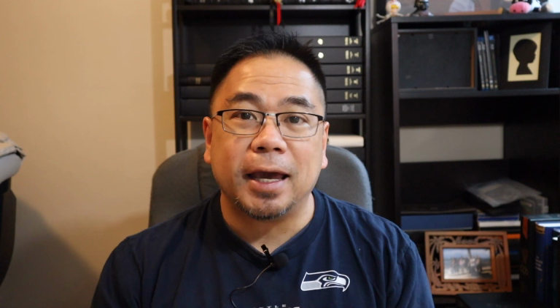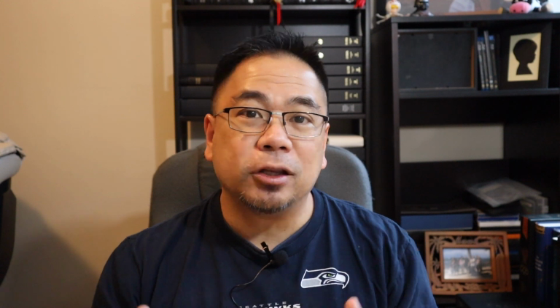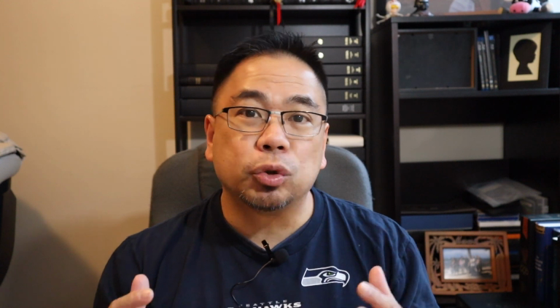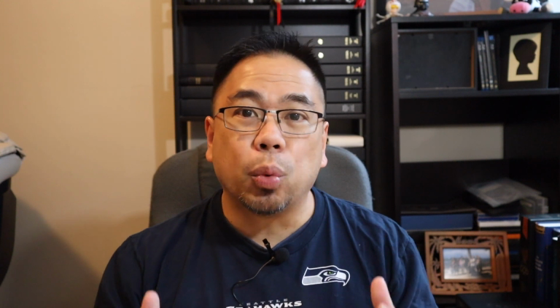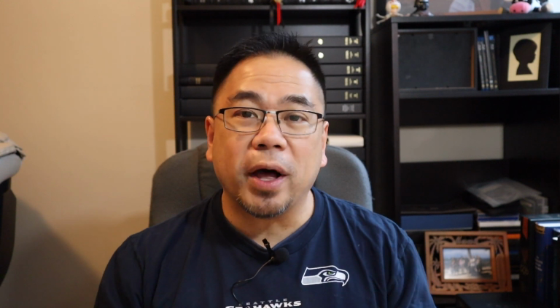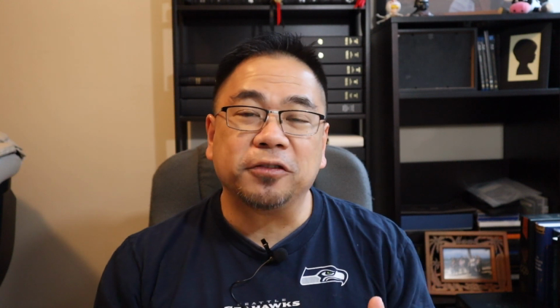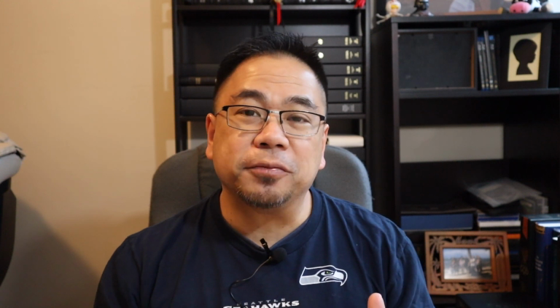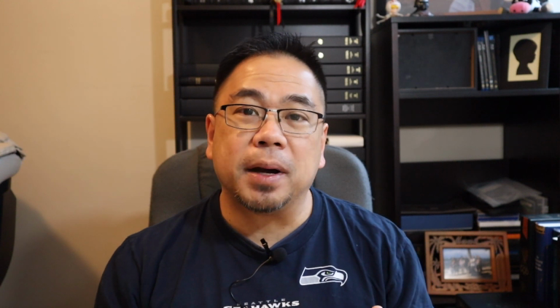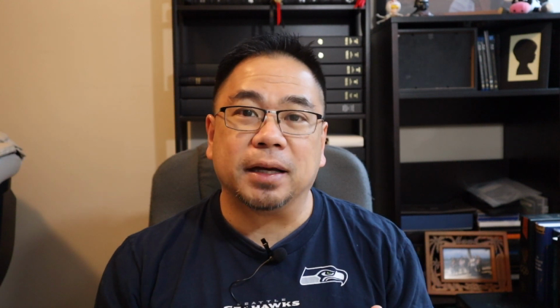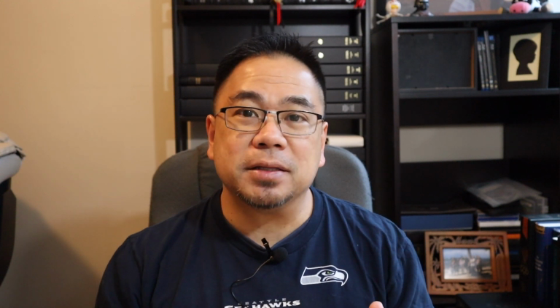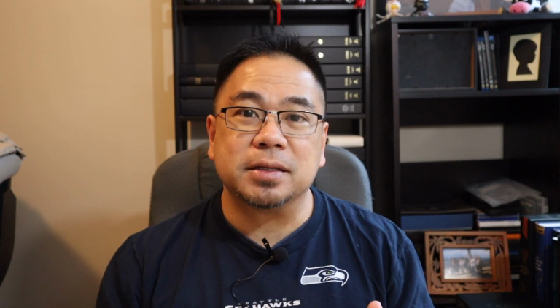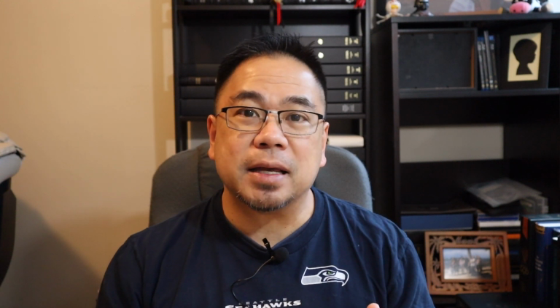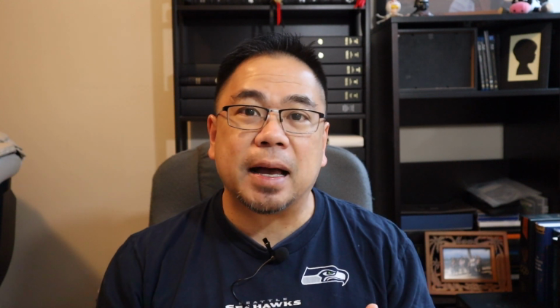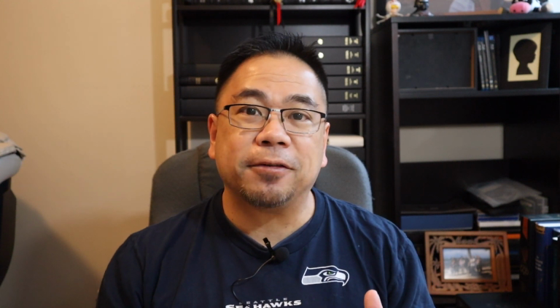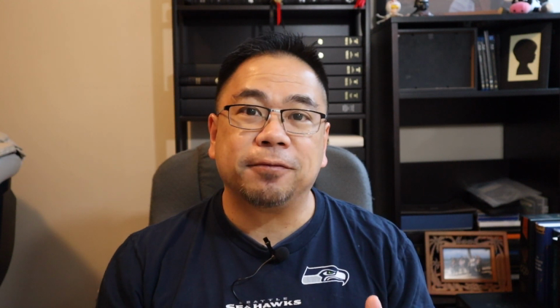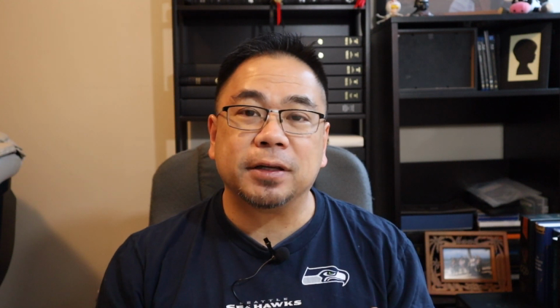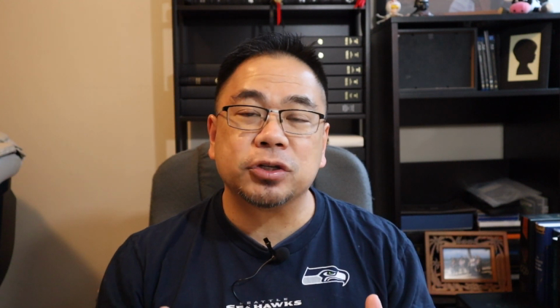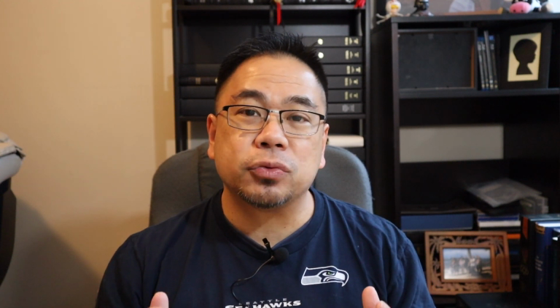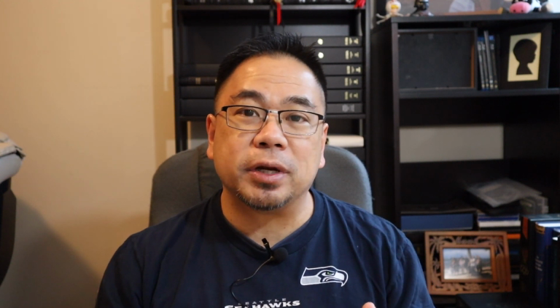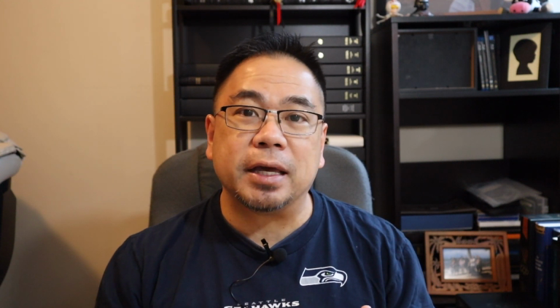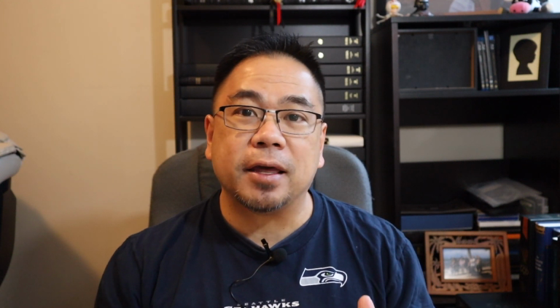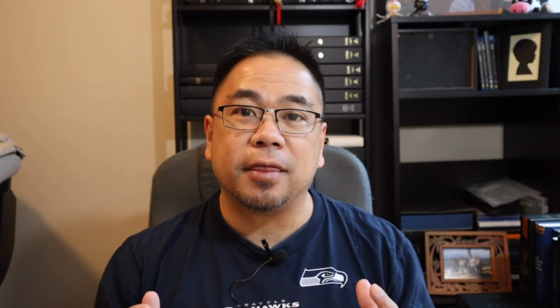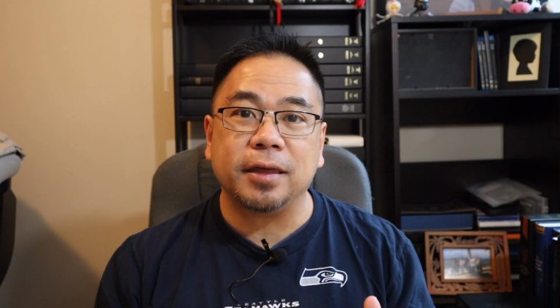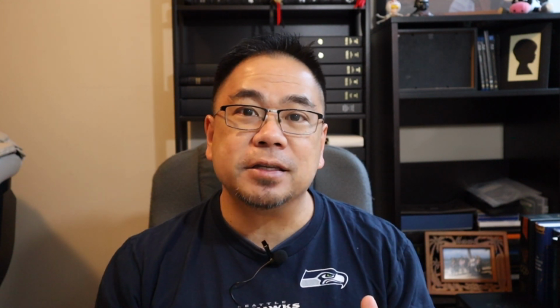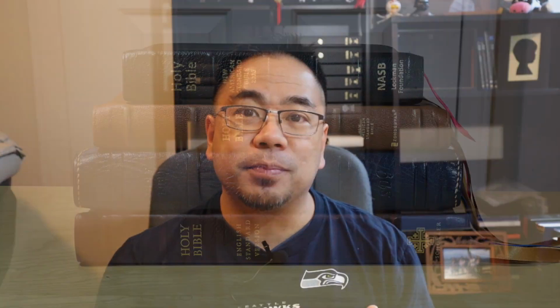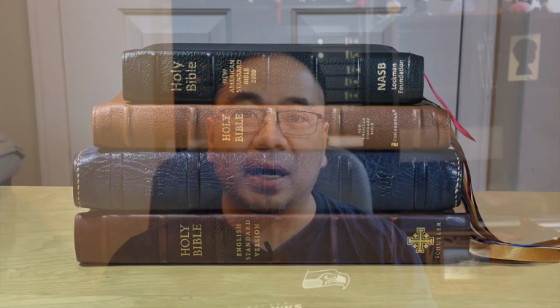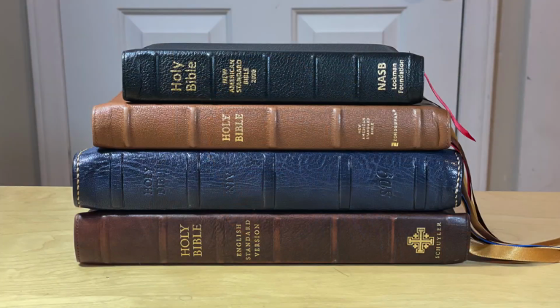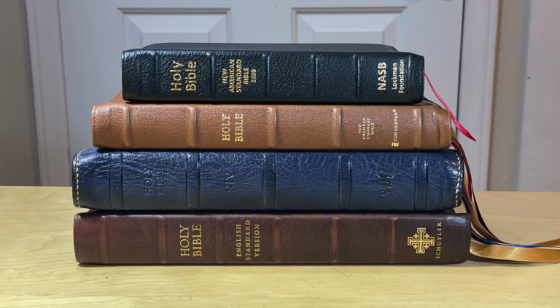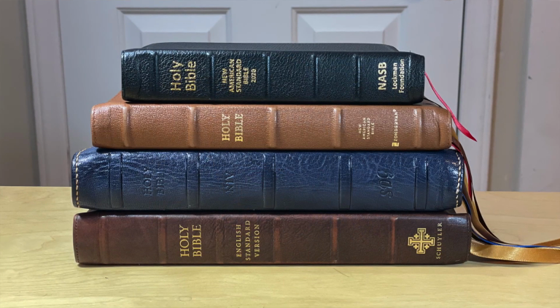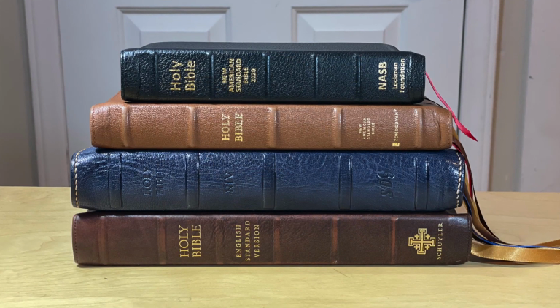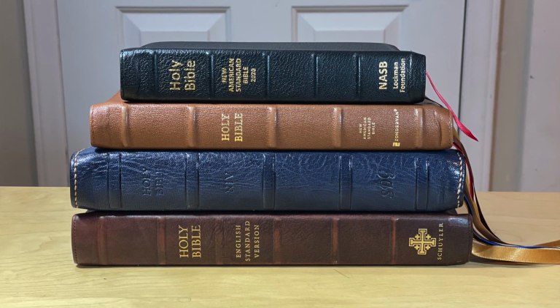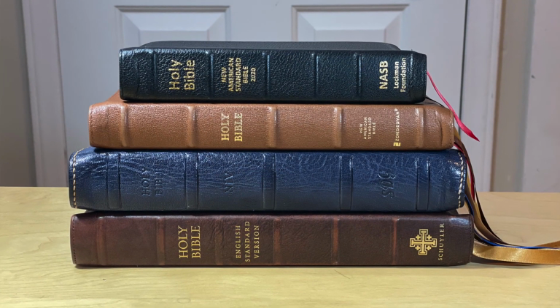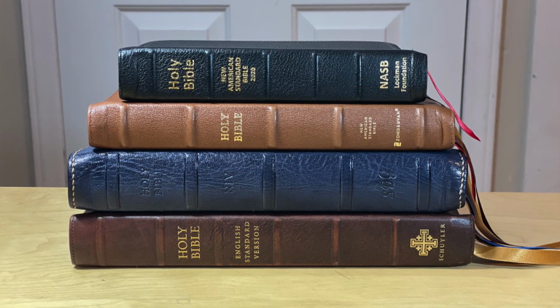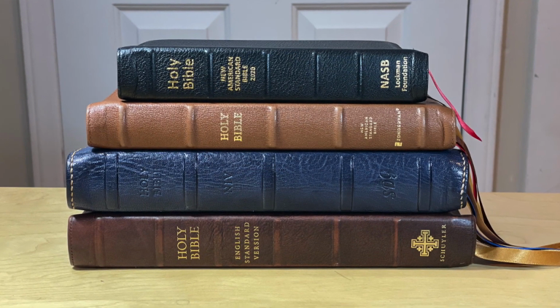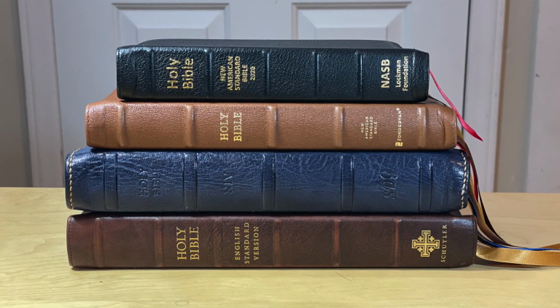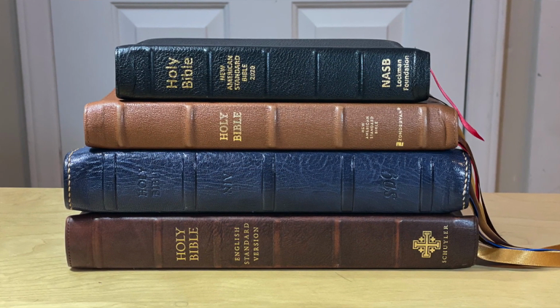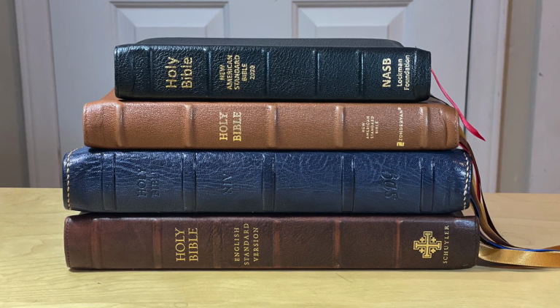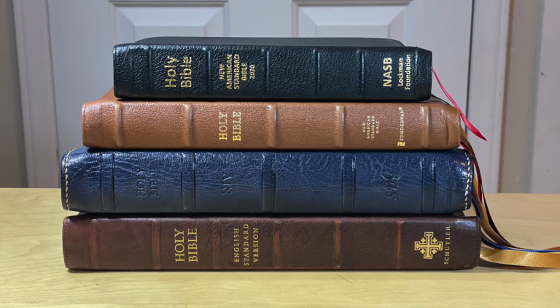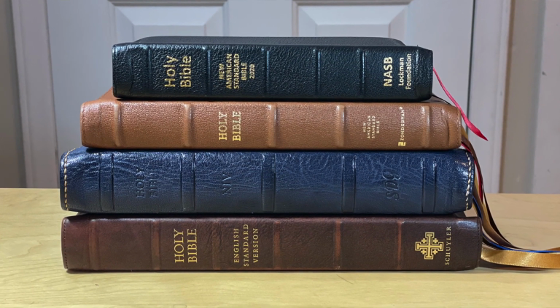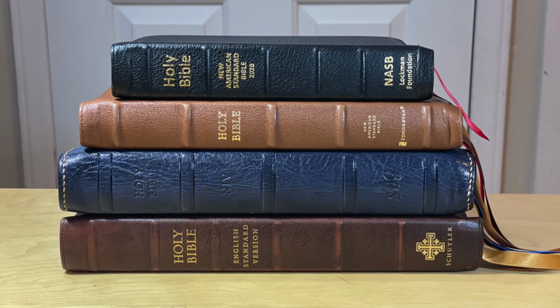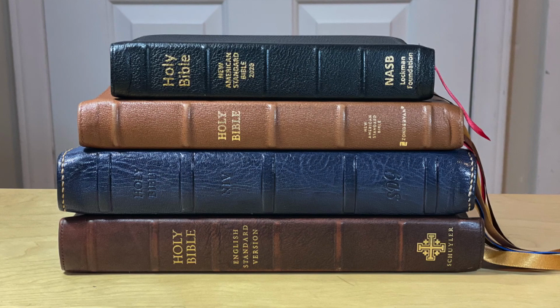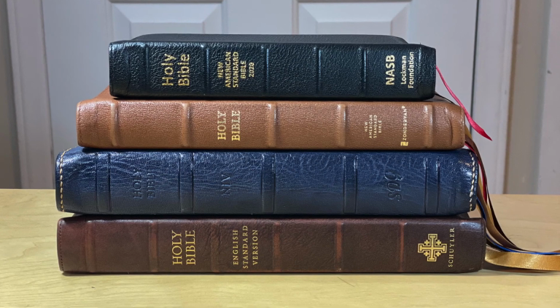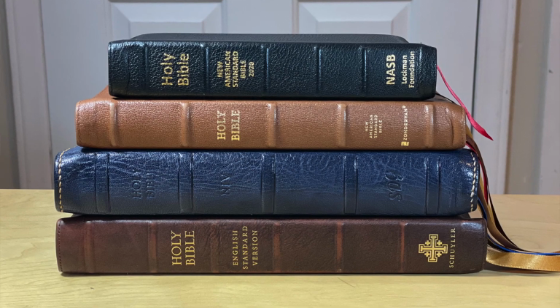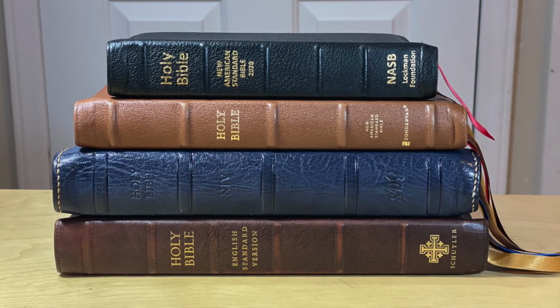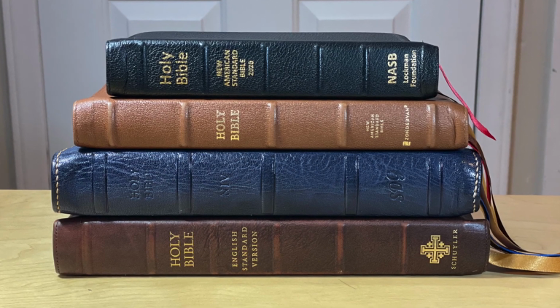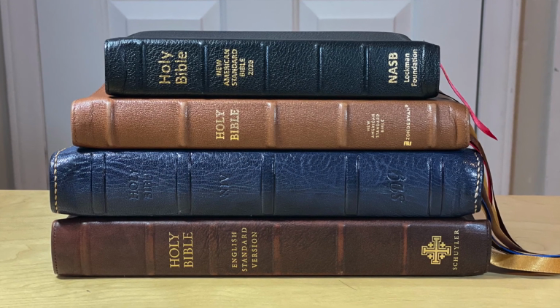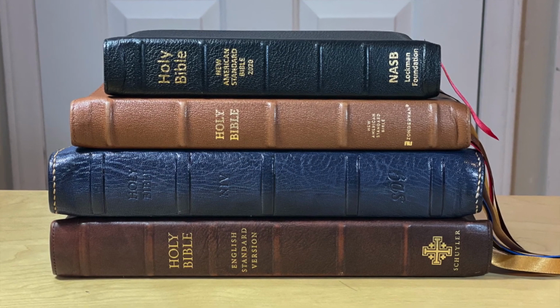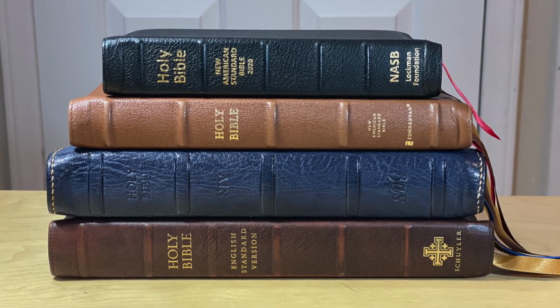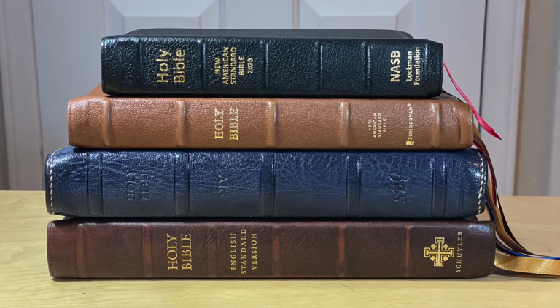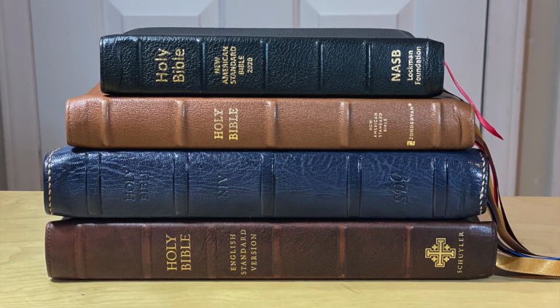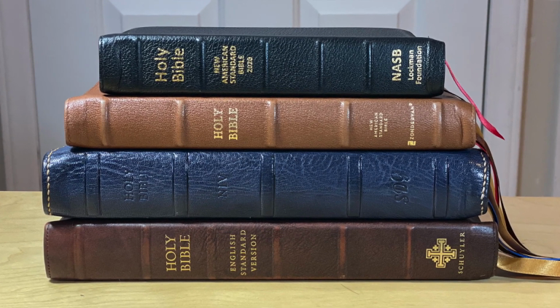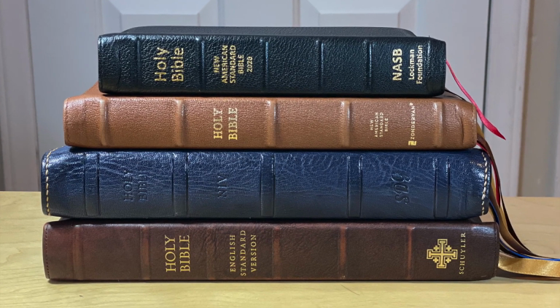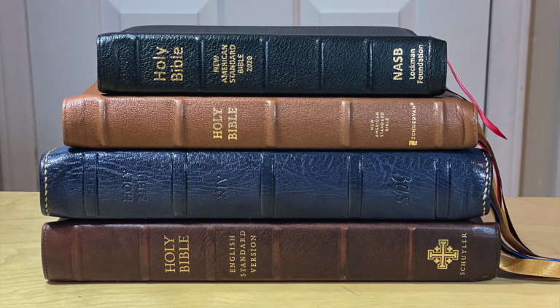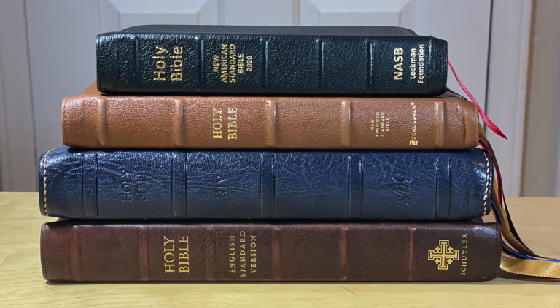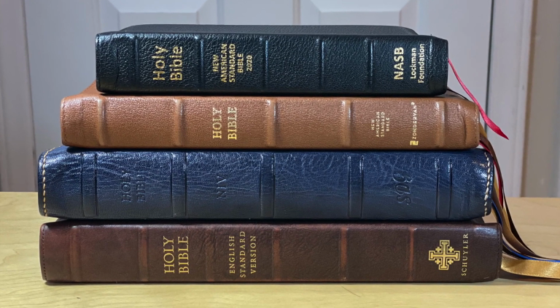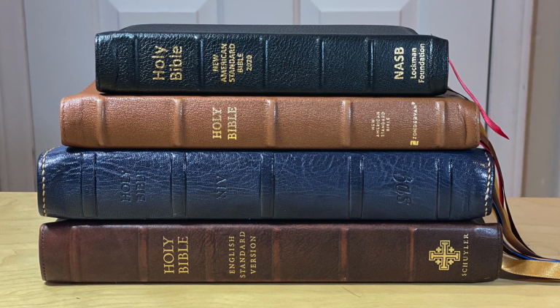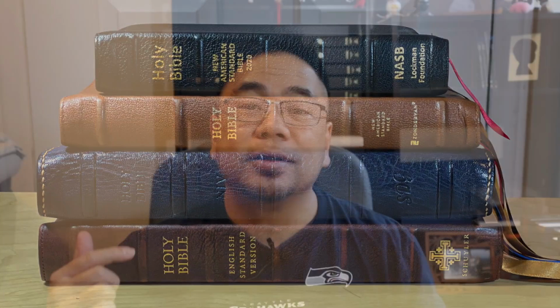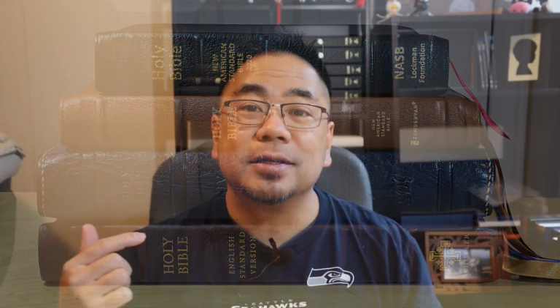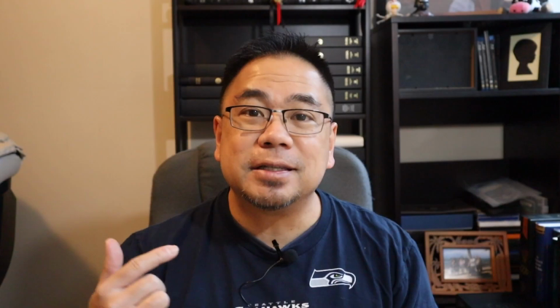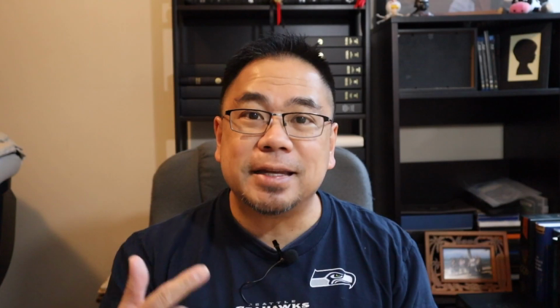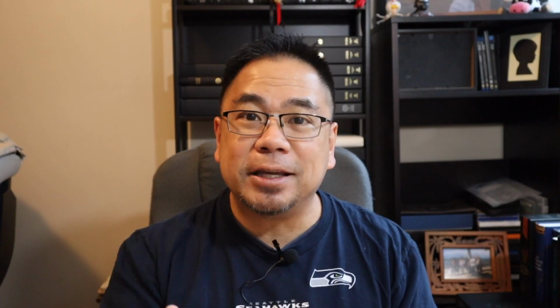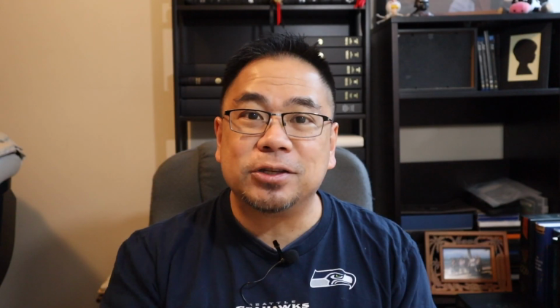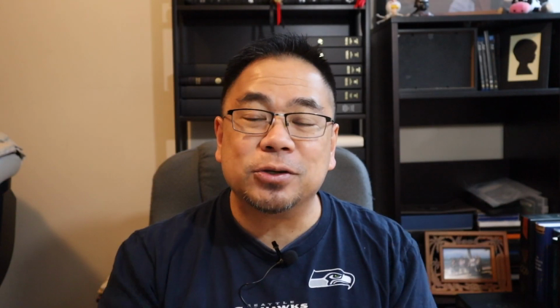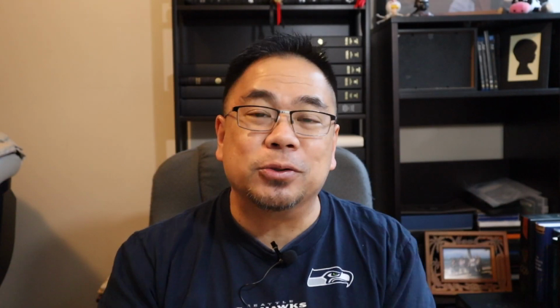In 12 months, I finished reading these Bibles. How did I do it? Stay tuned.